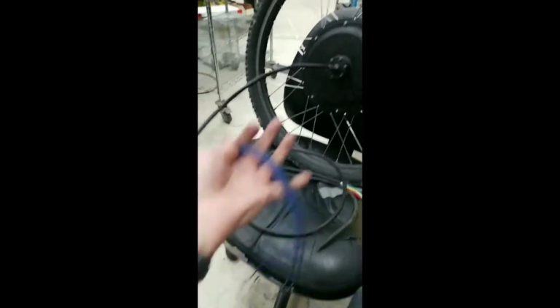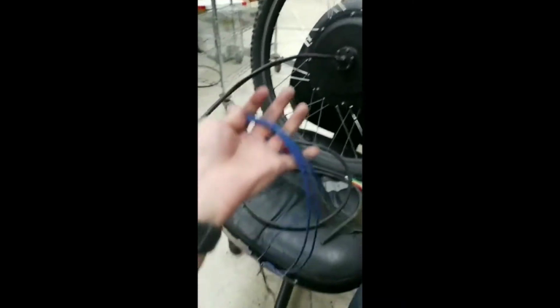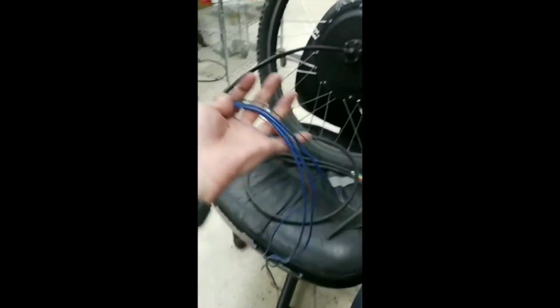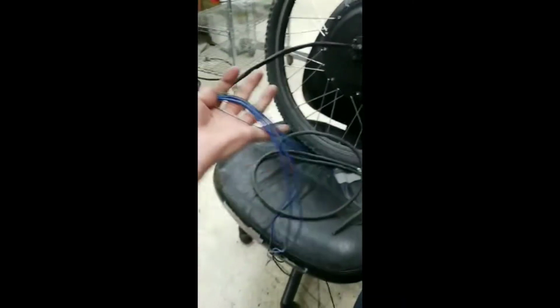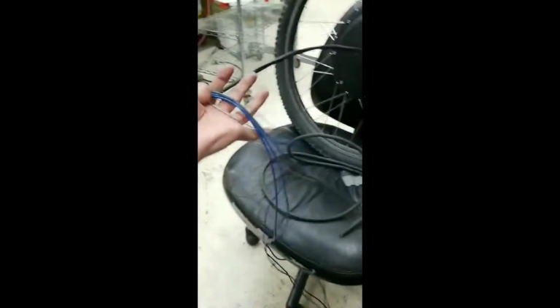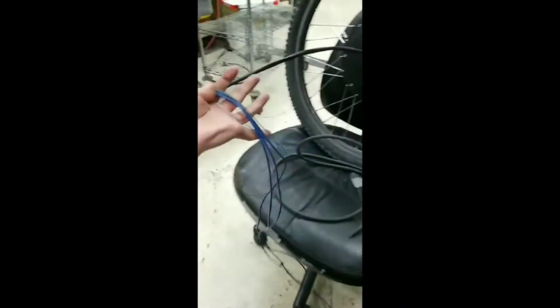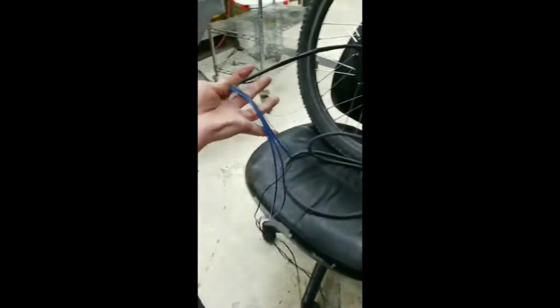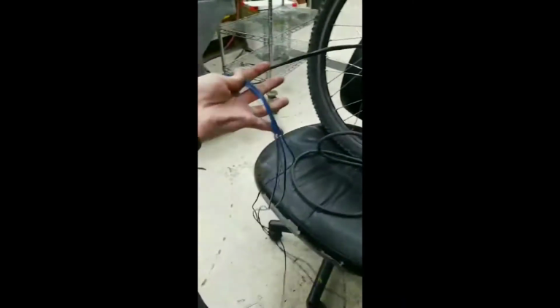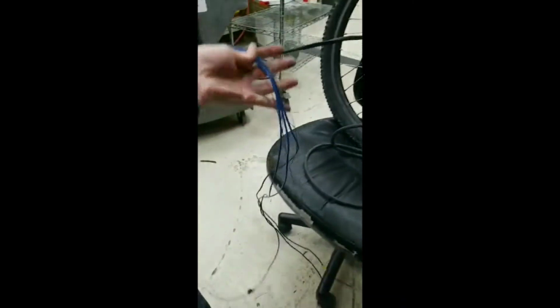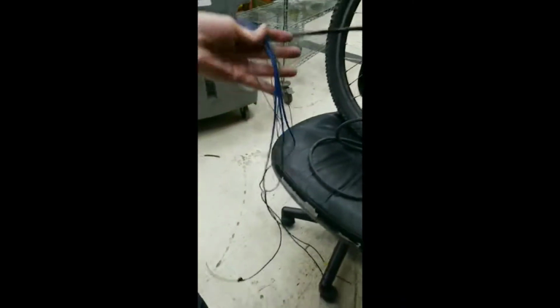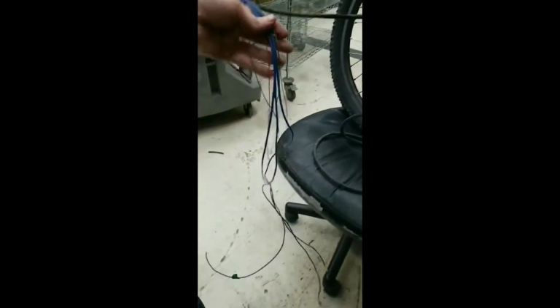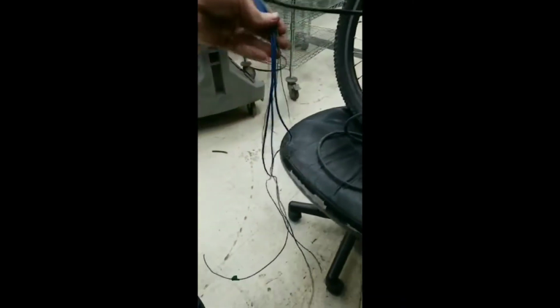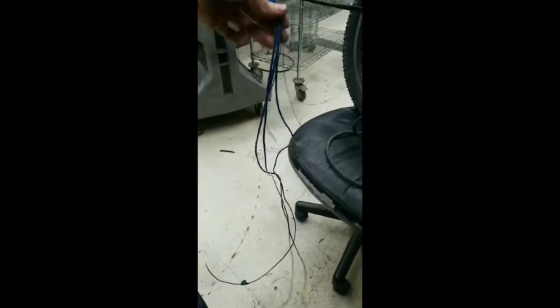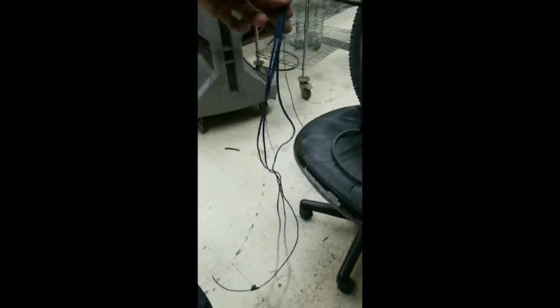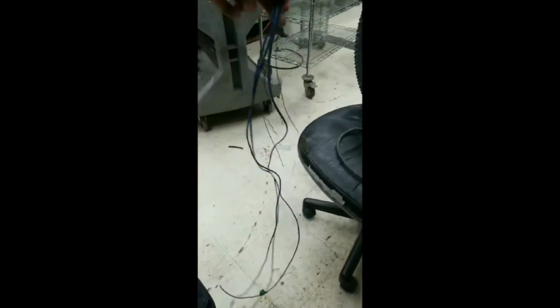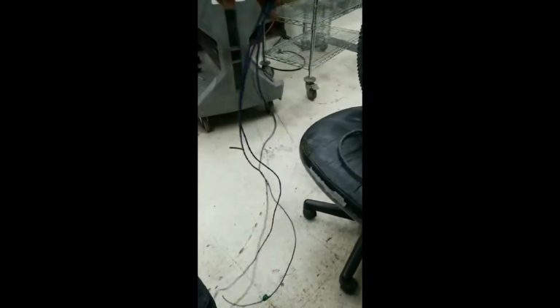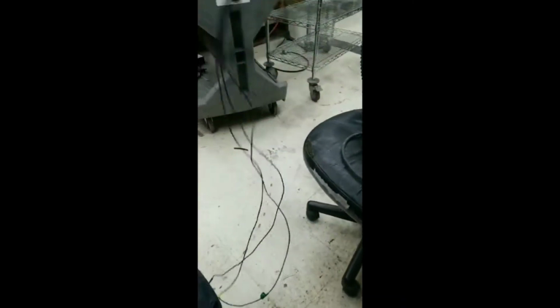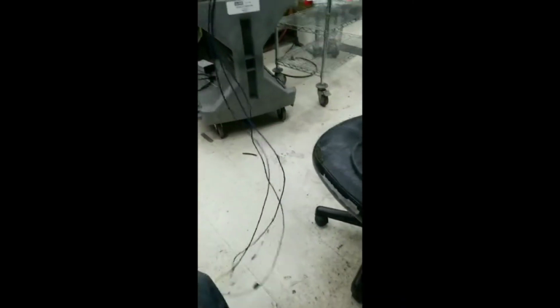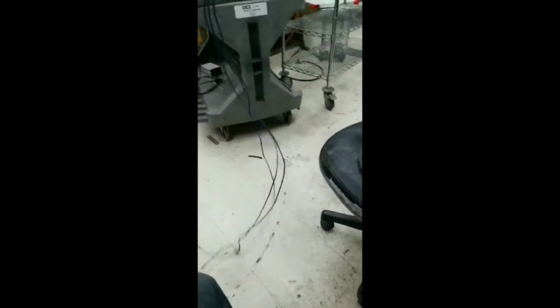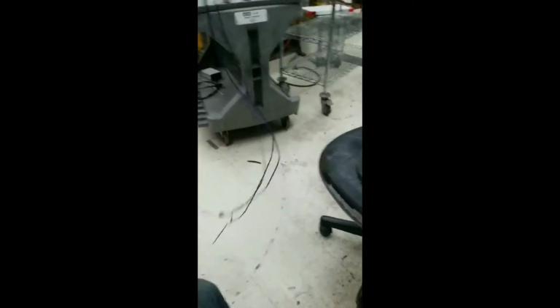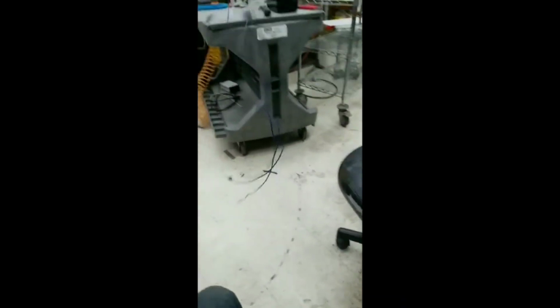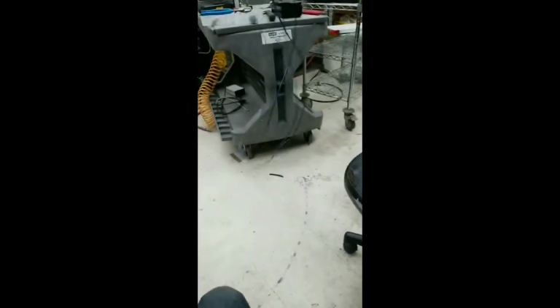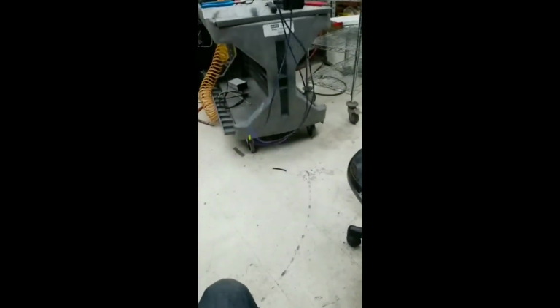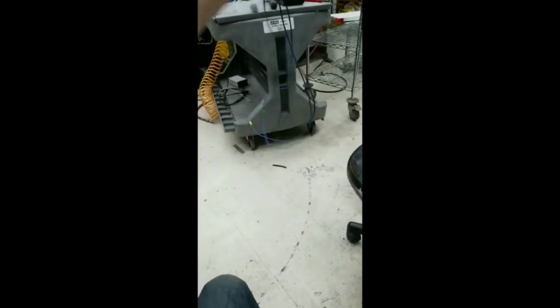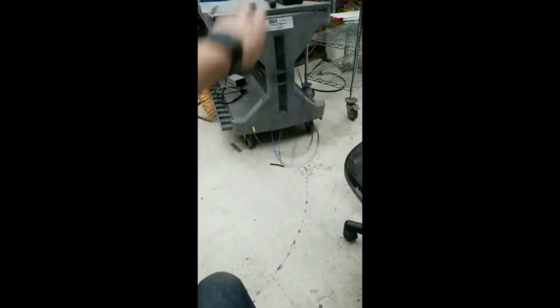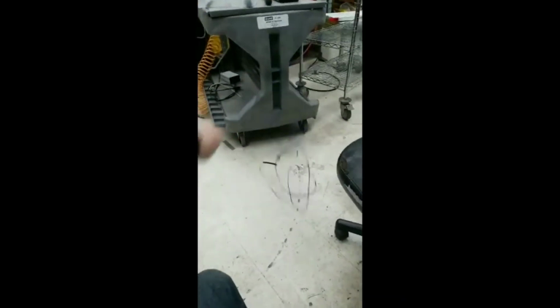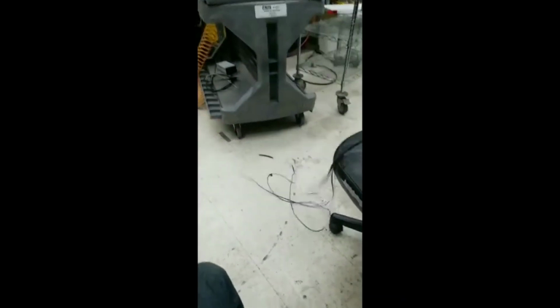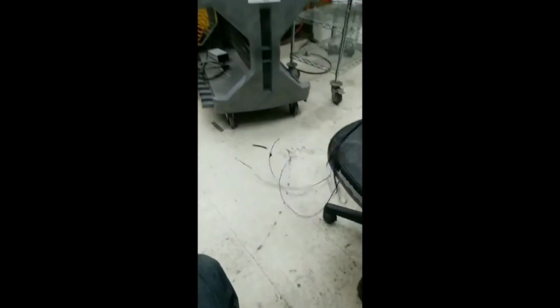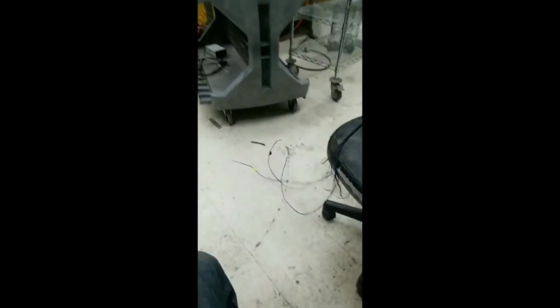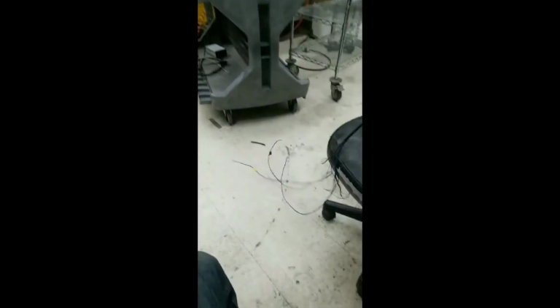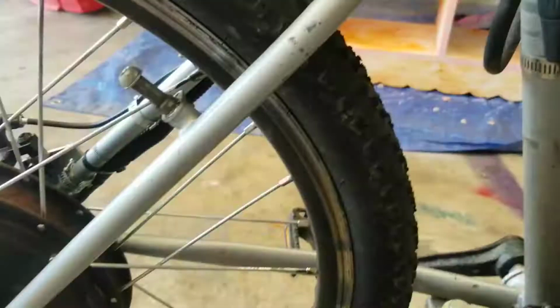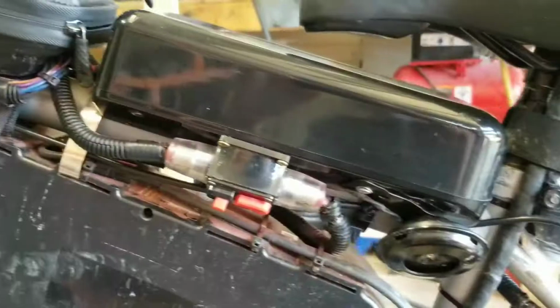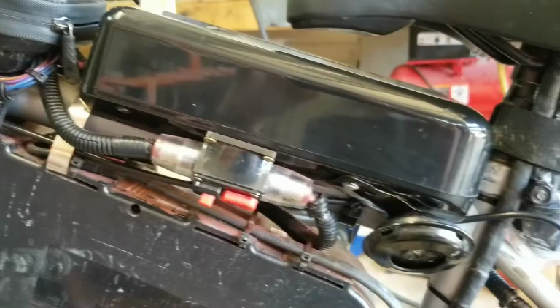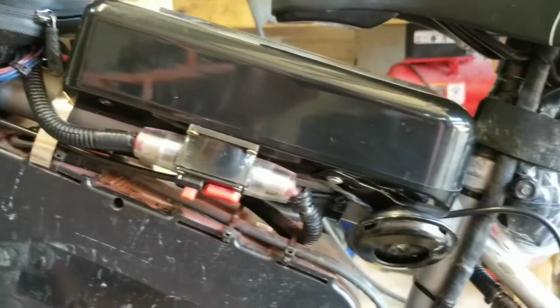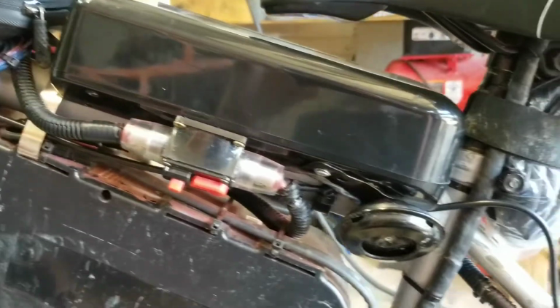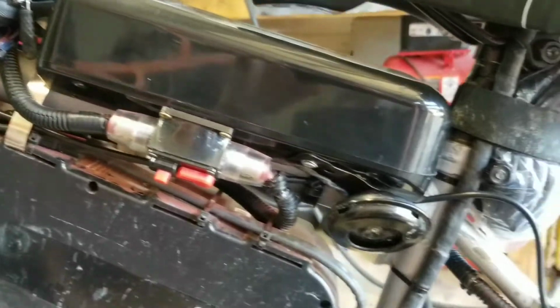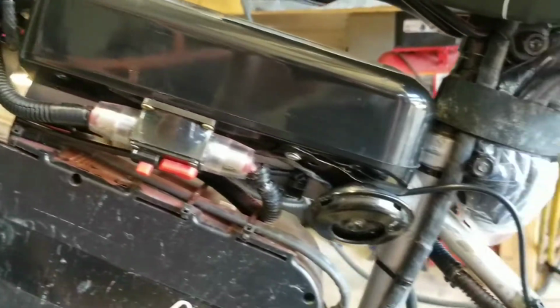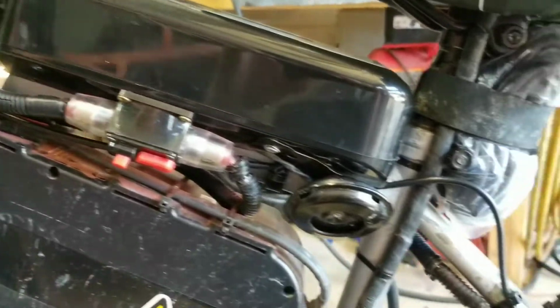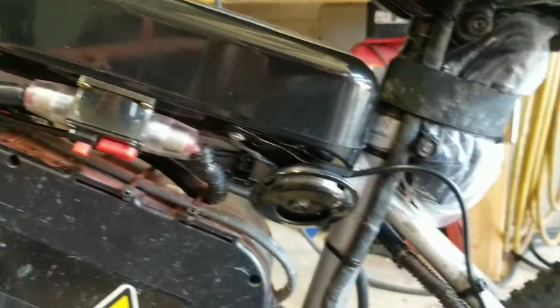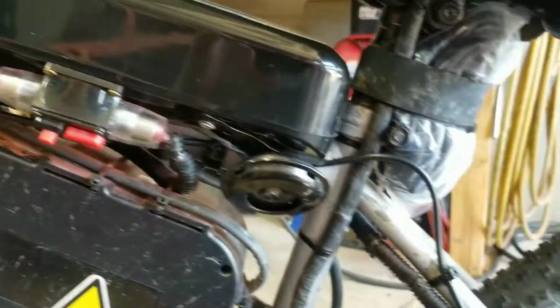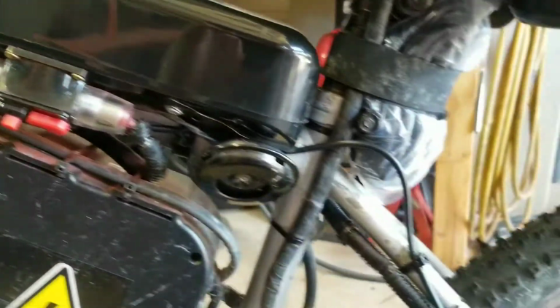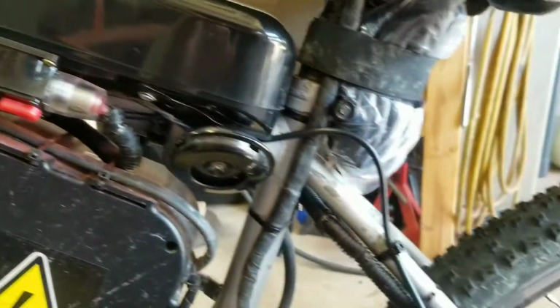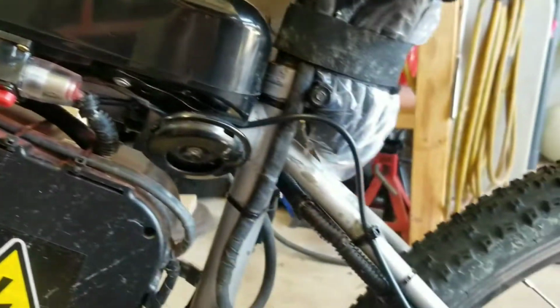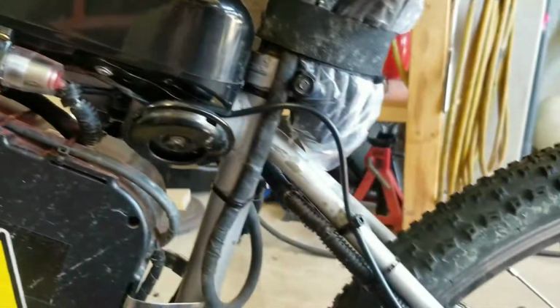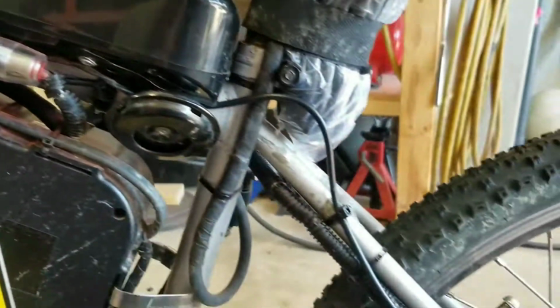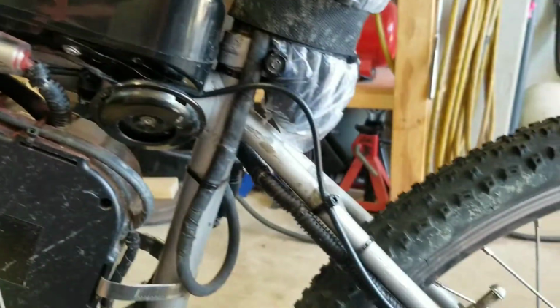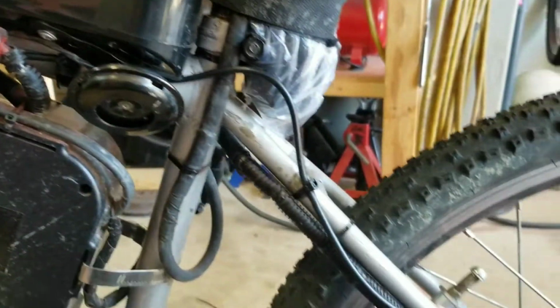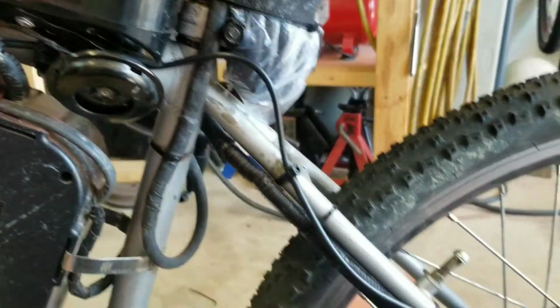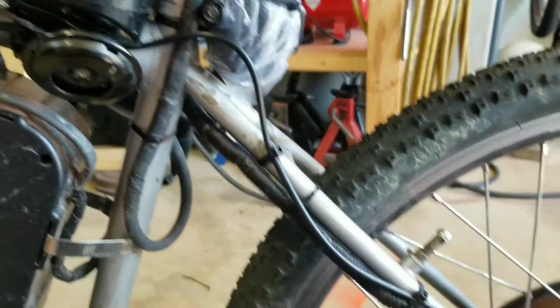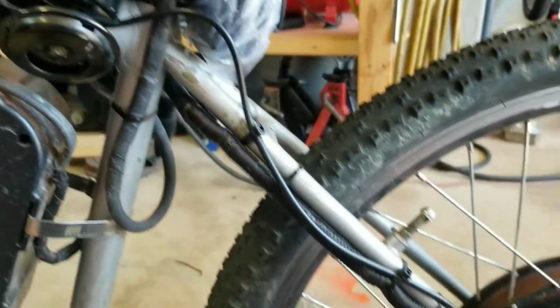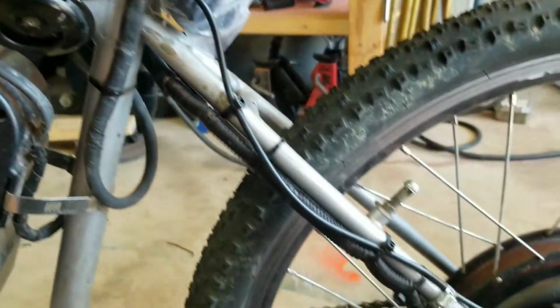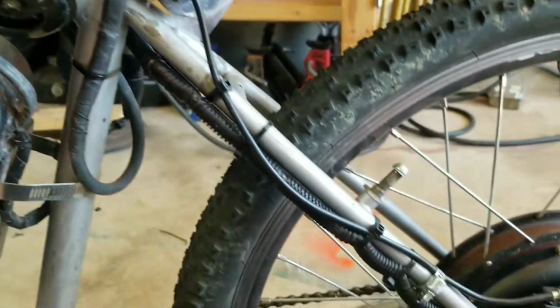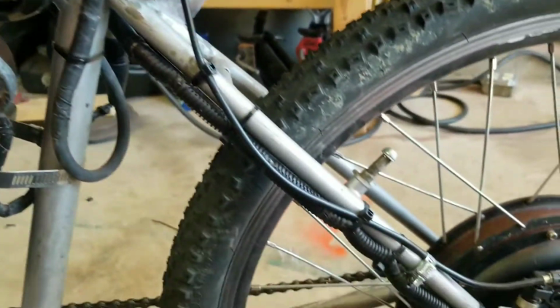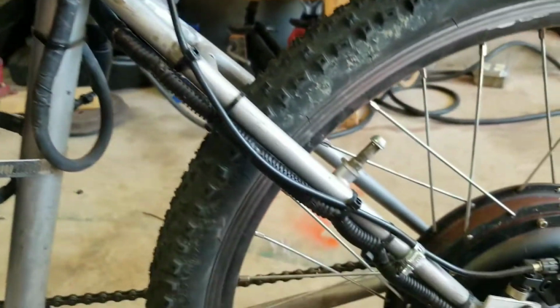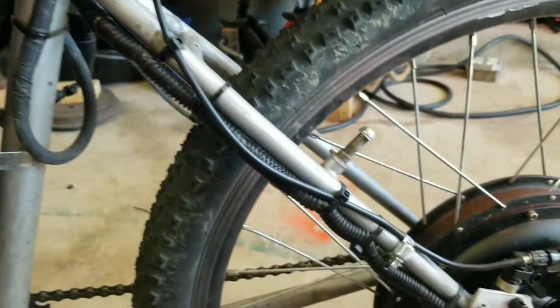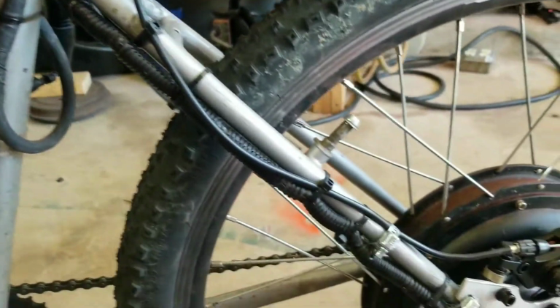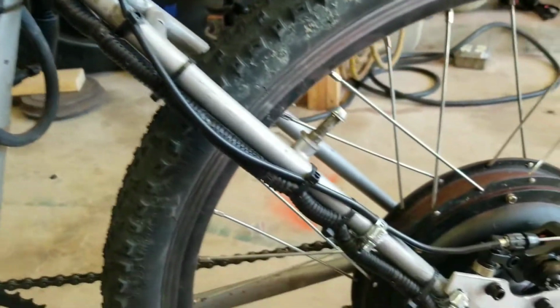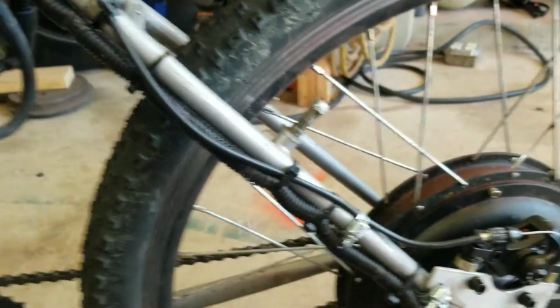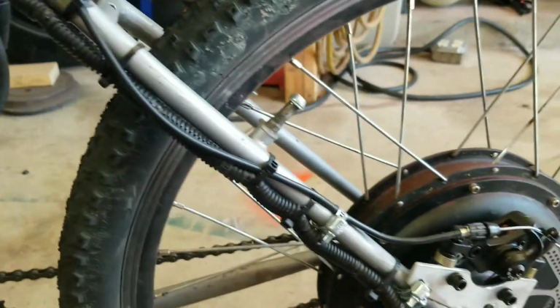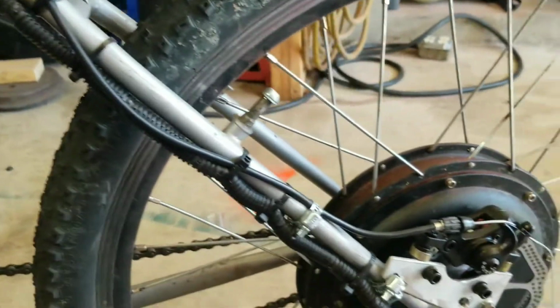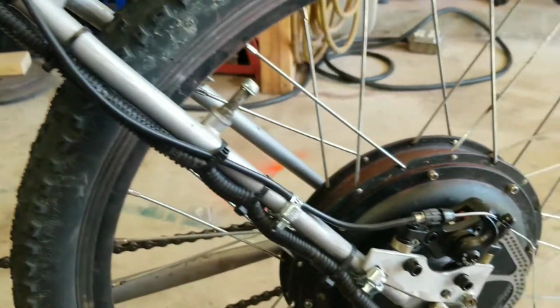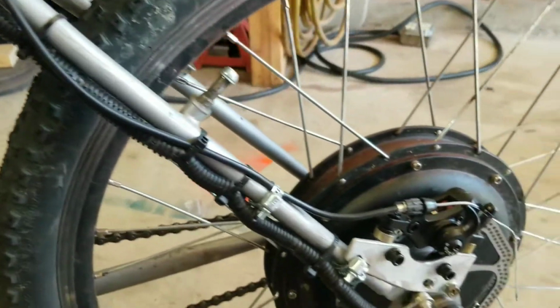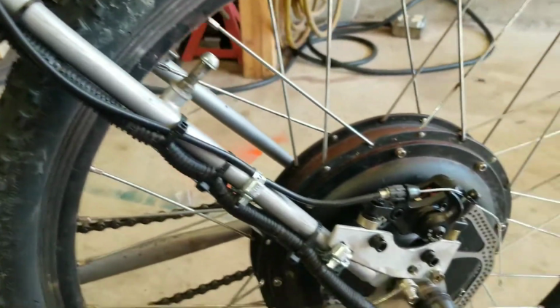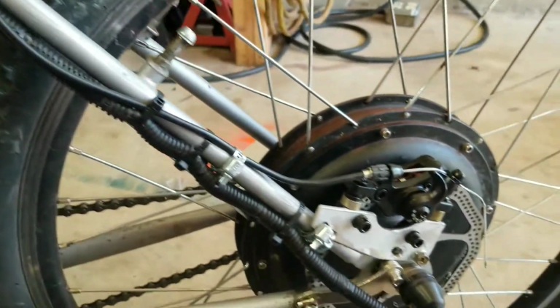Now I just need to figure out what to do with this. Today's video is about how I installed a disc brake.